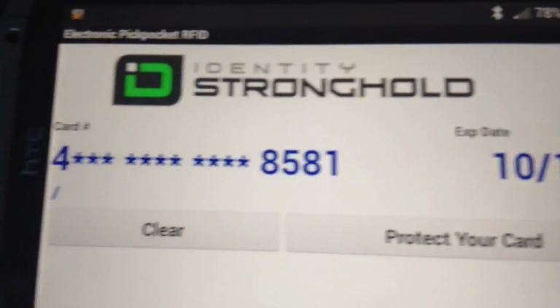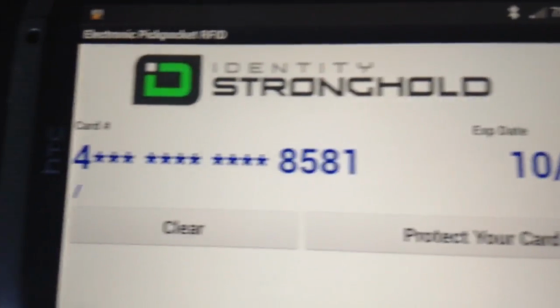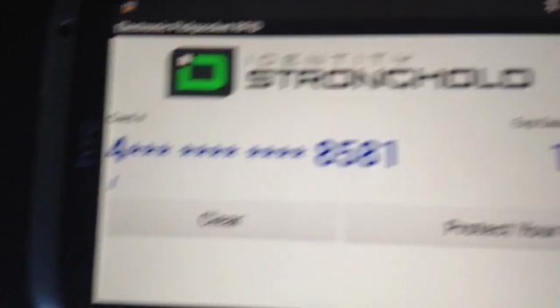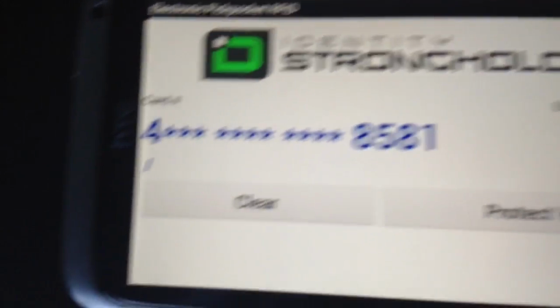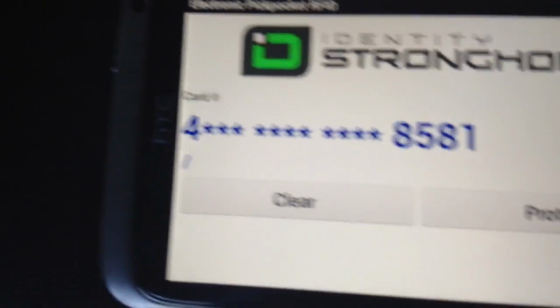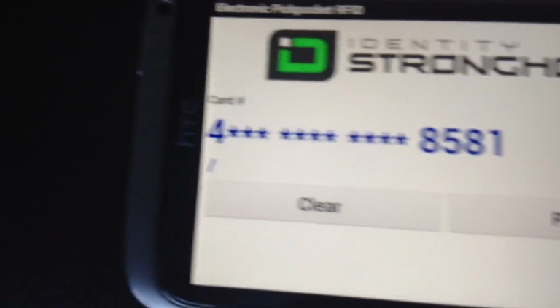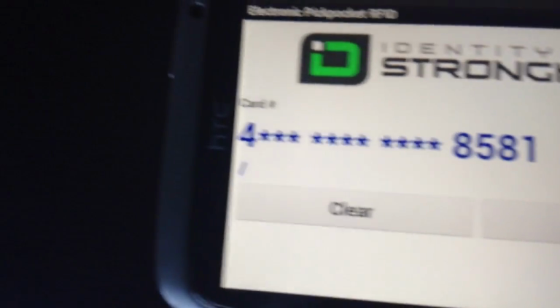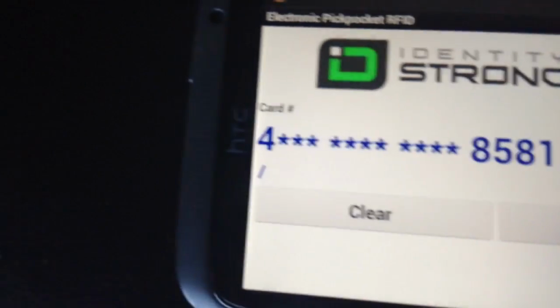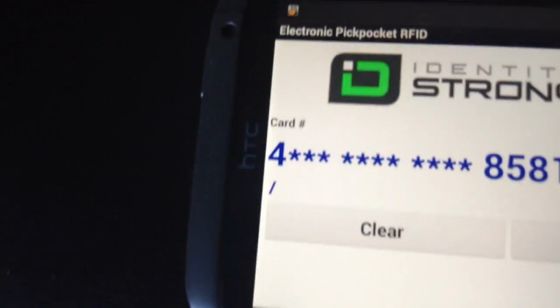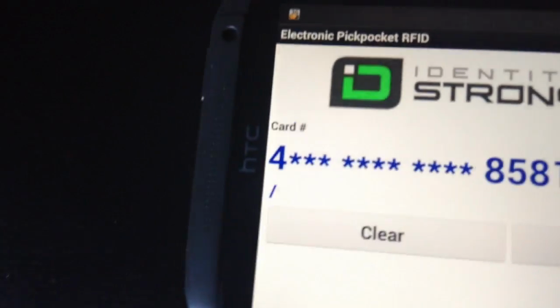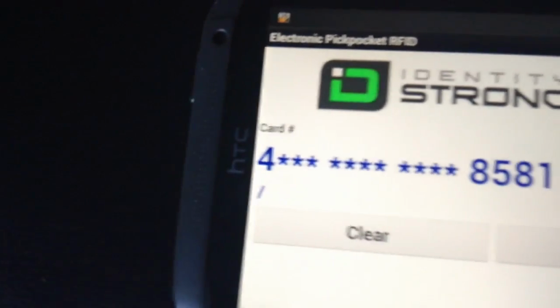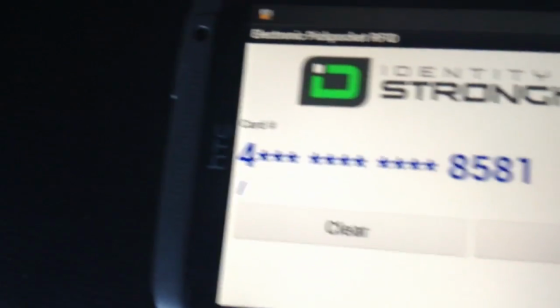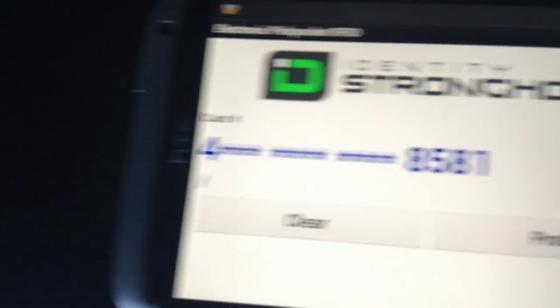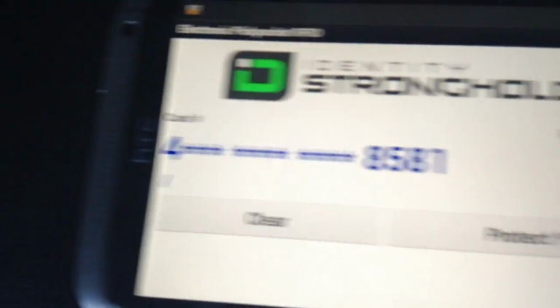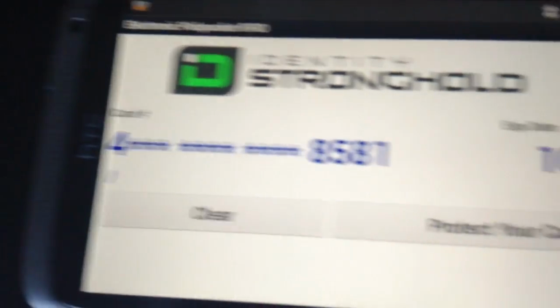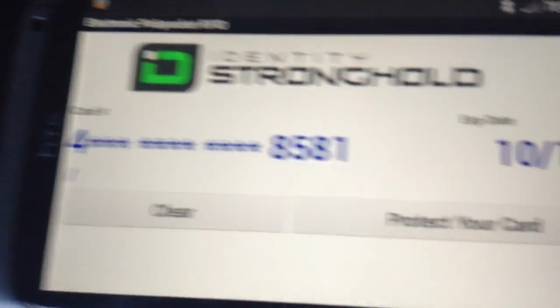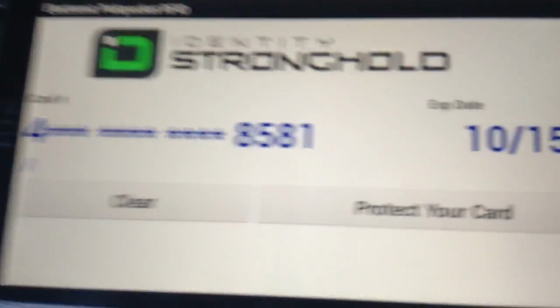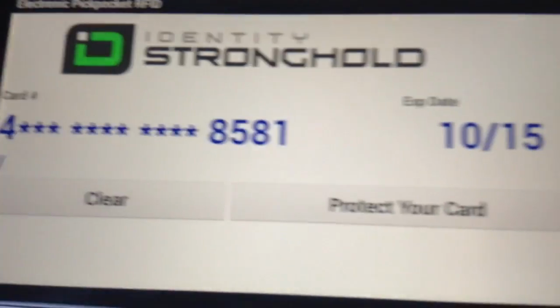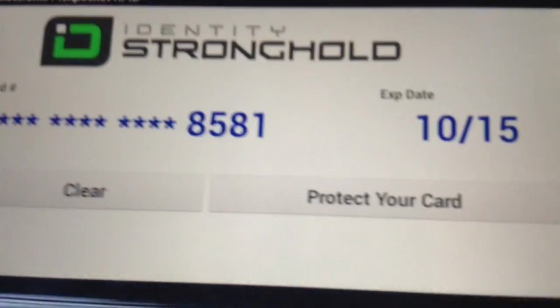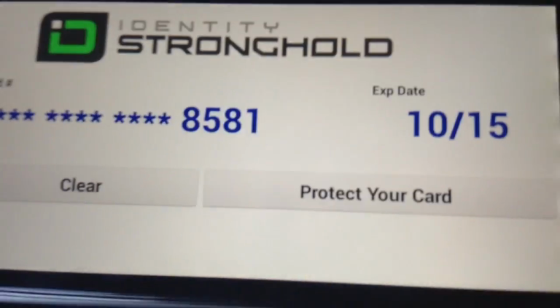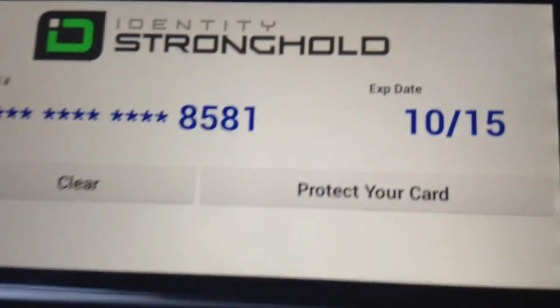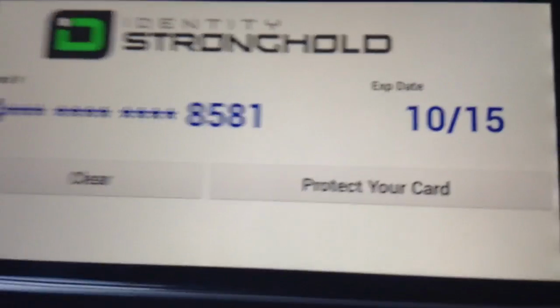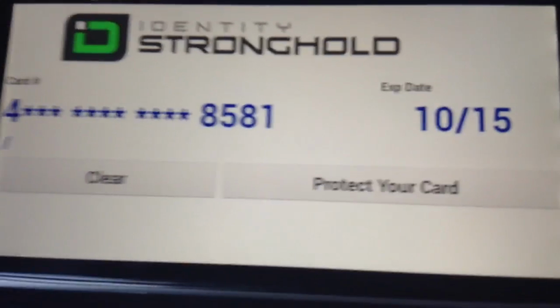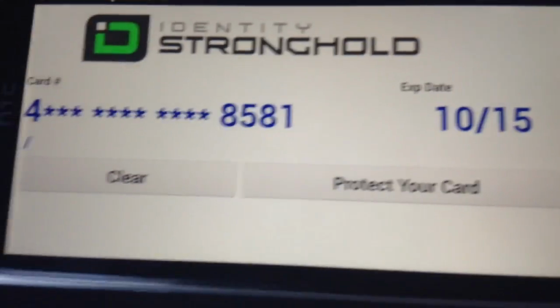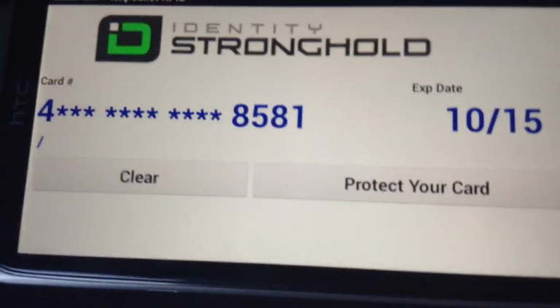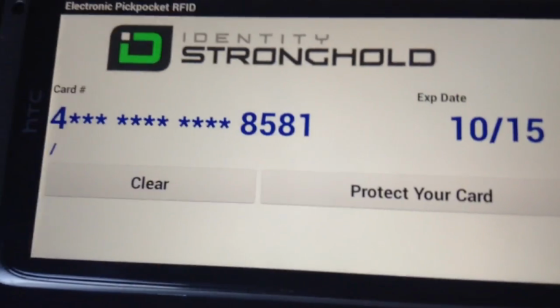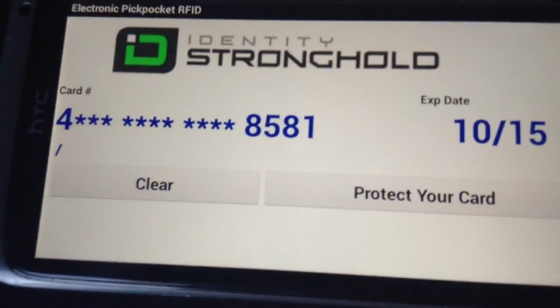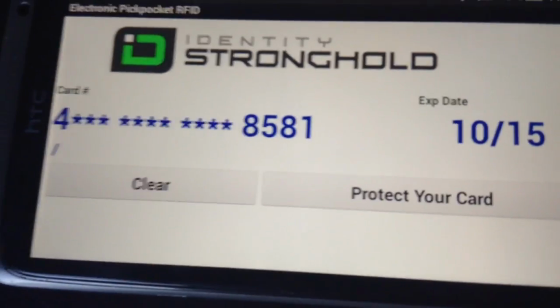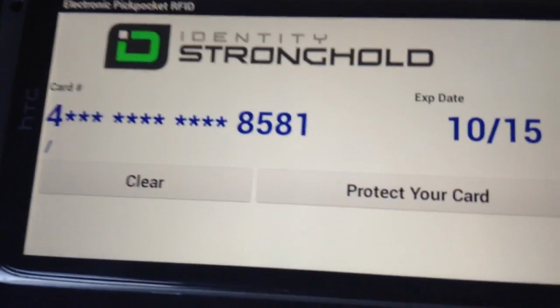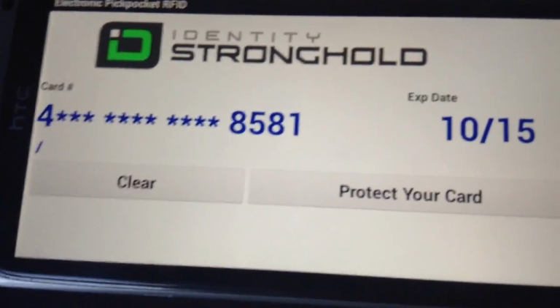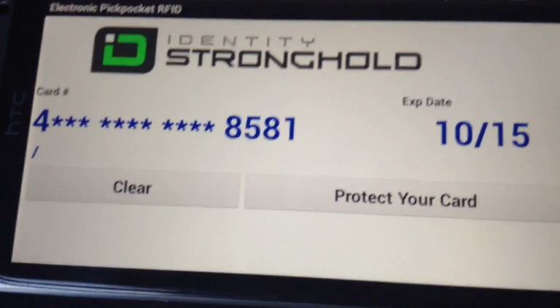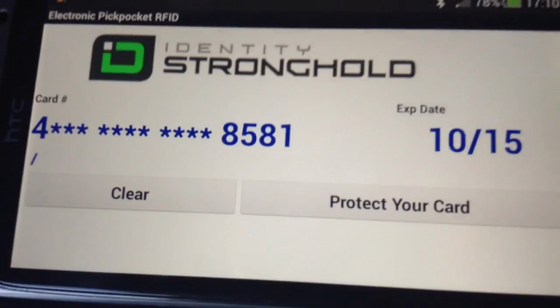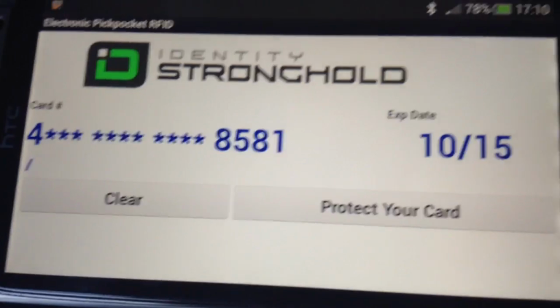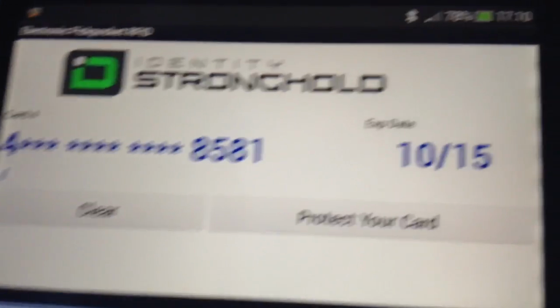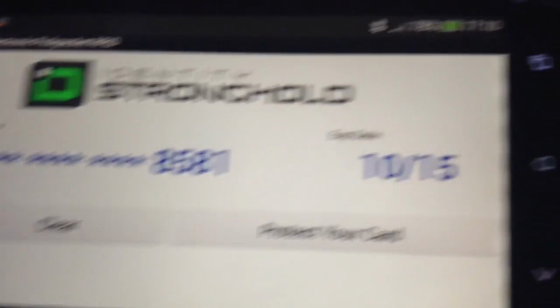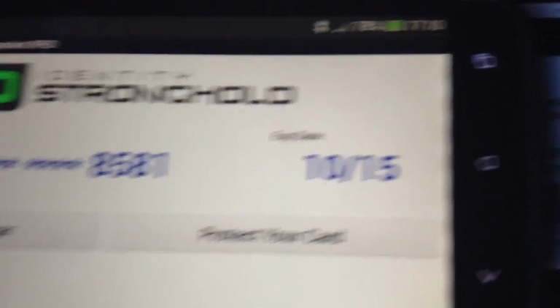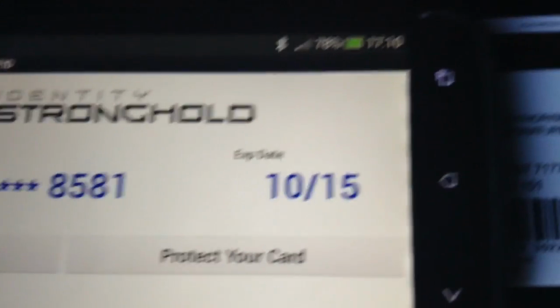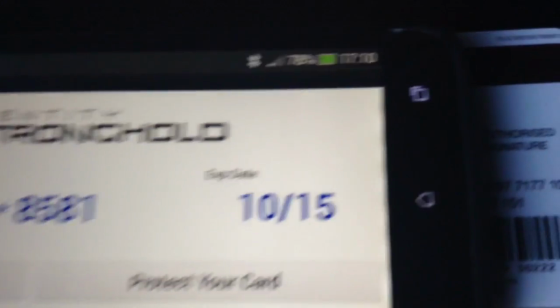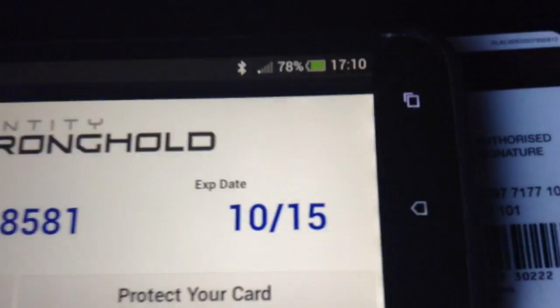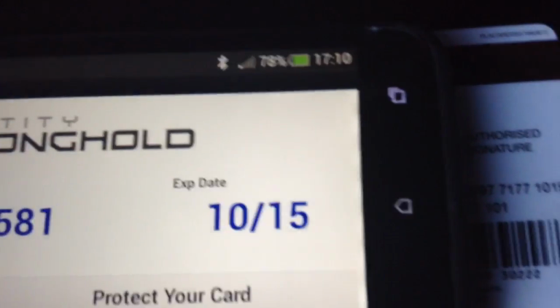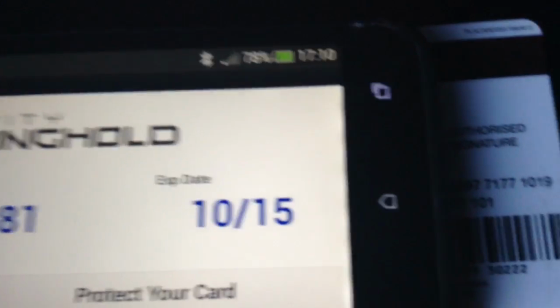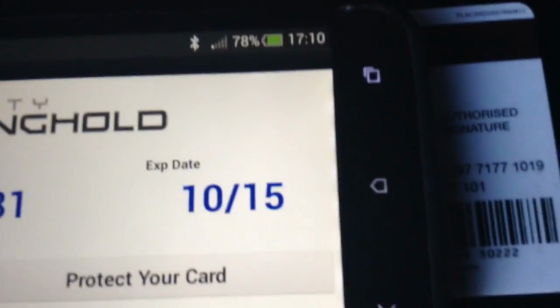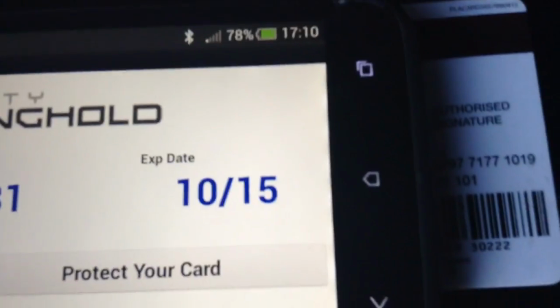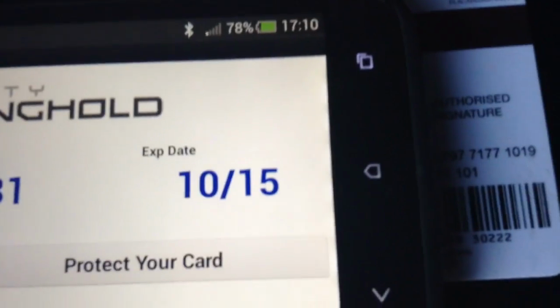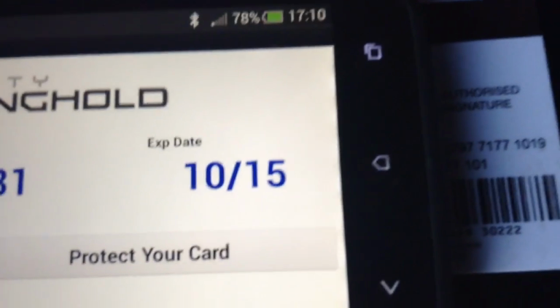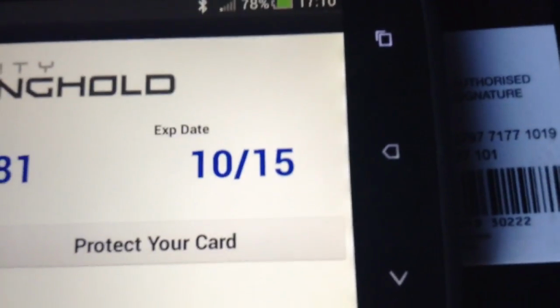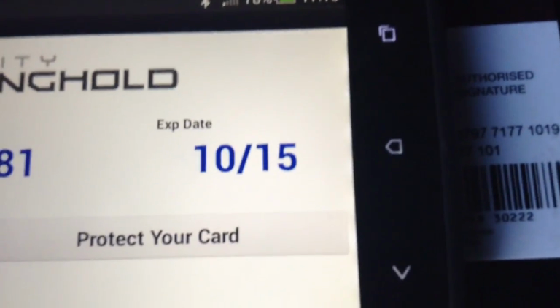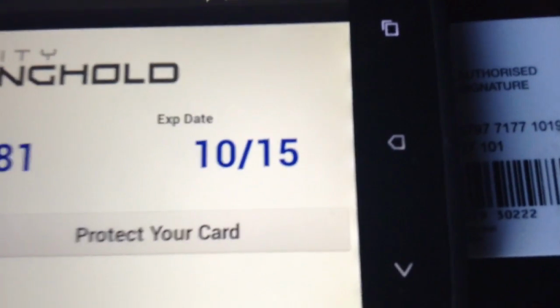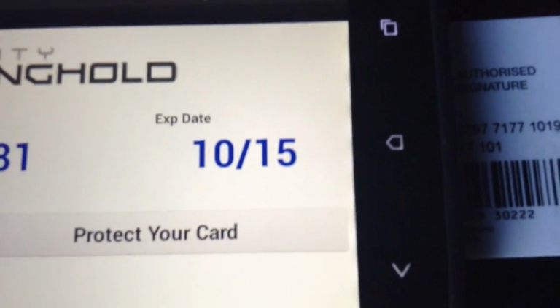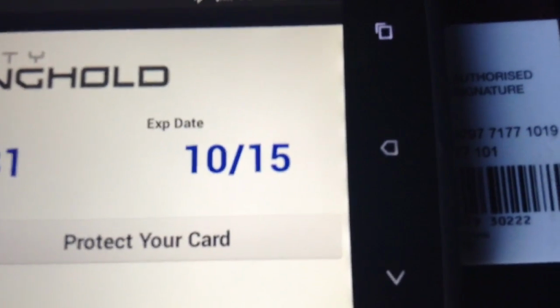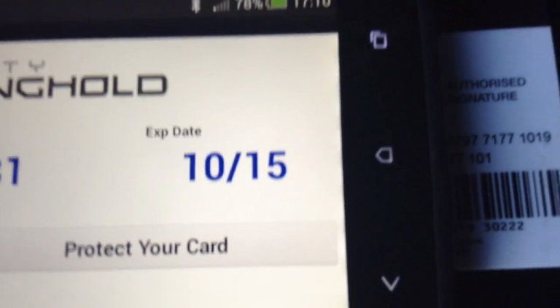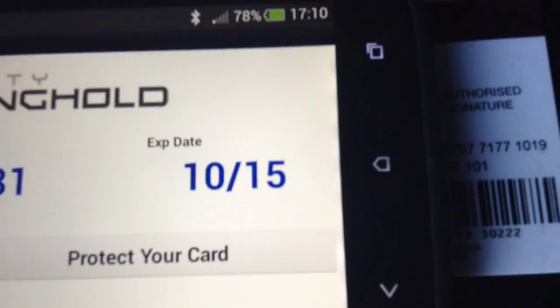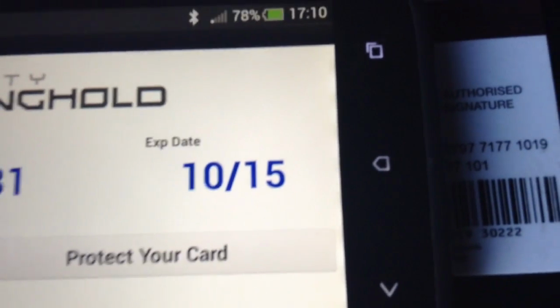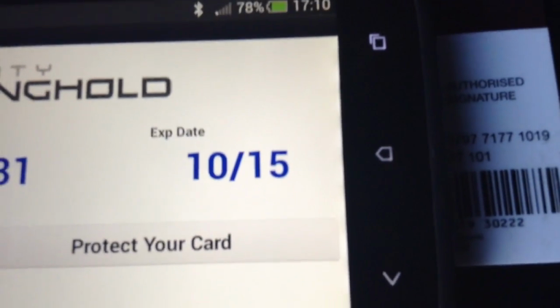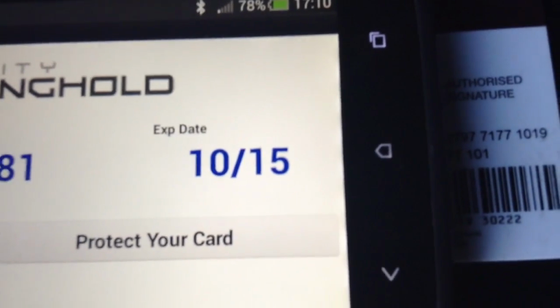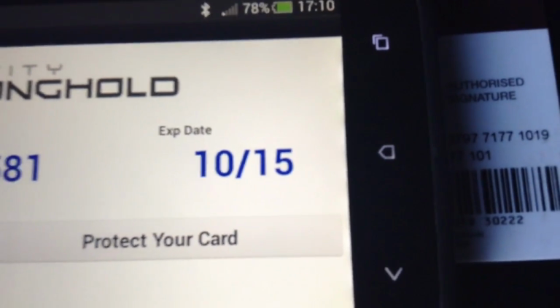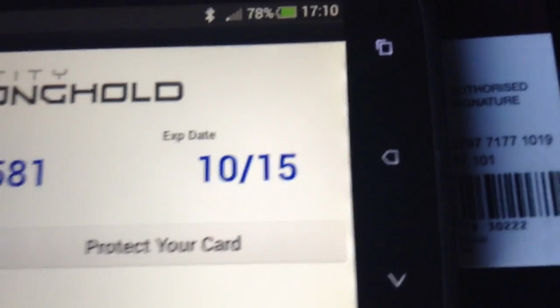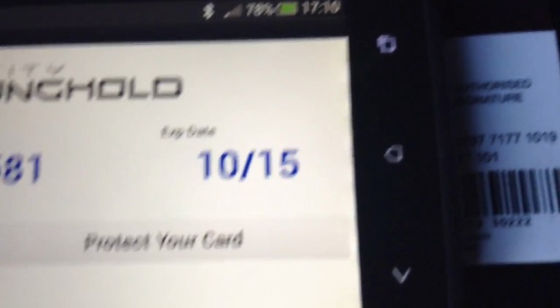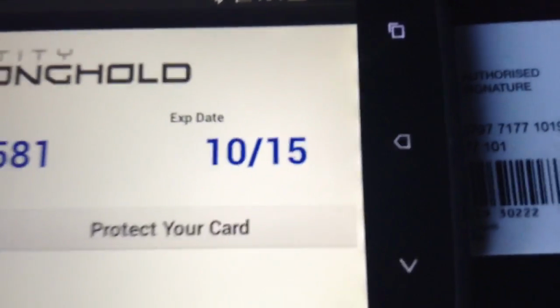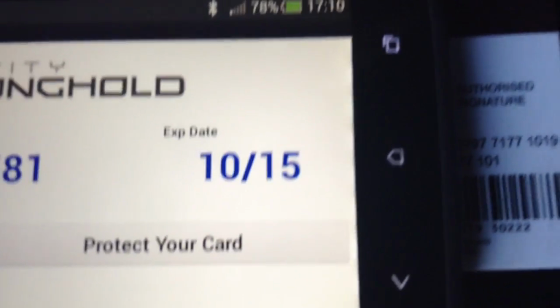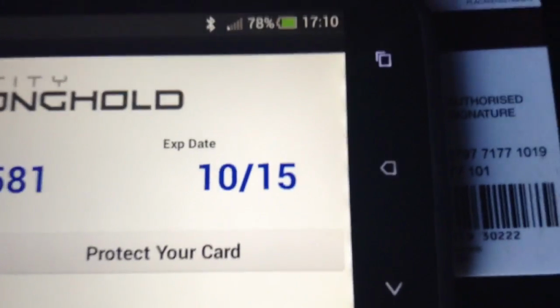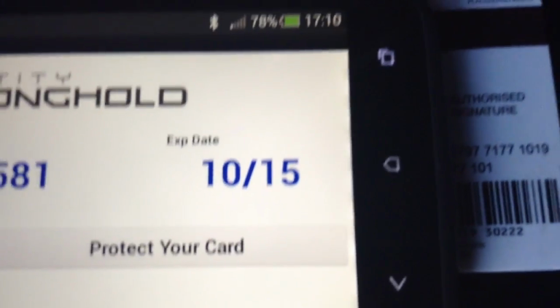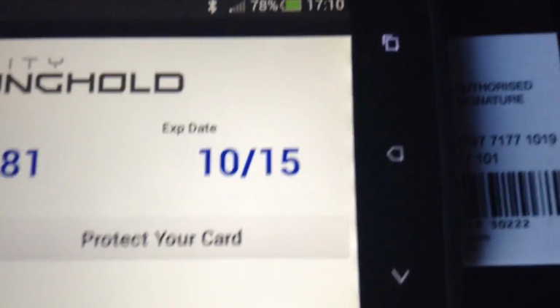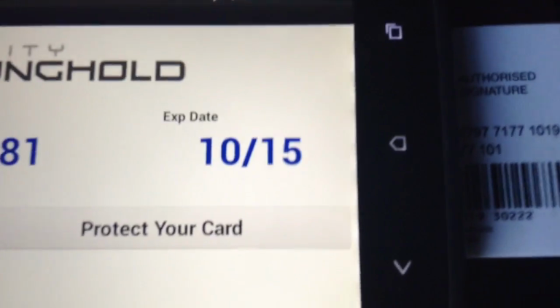Credit card starting at 4 and ending at 8, 5, 8, 1. With expiry of the 10th month, 2015.